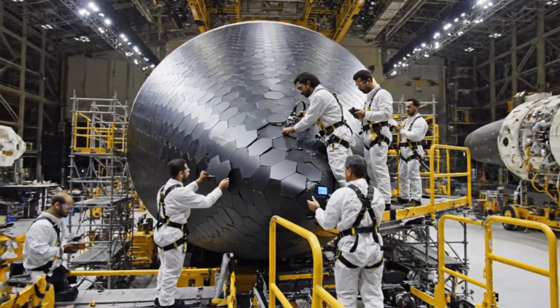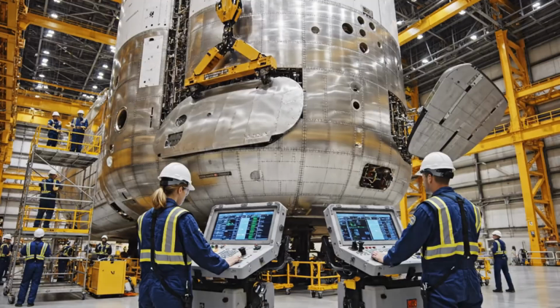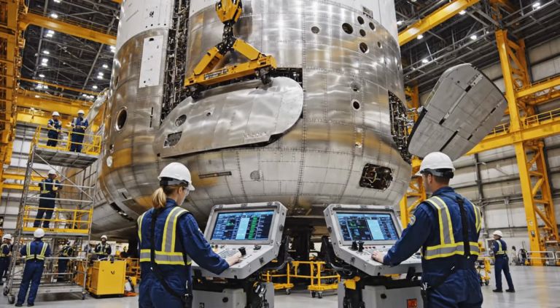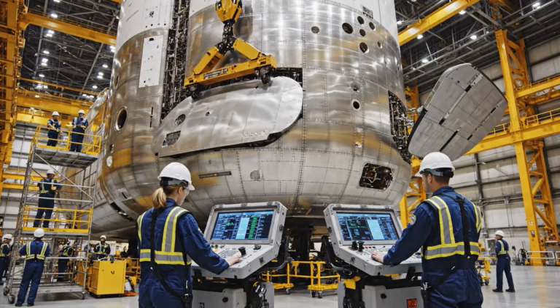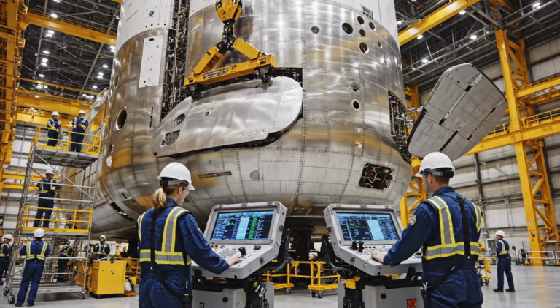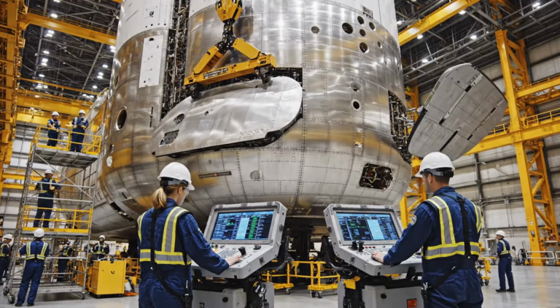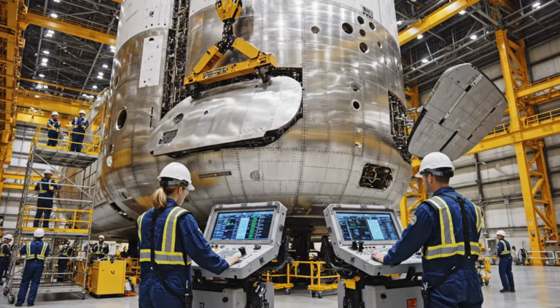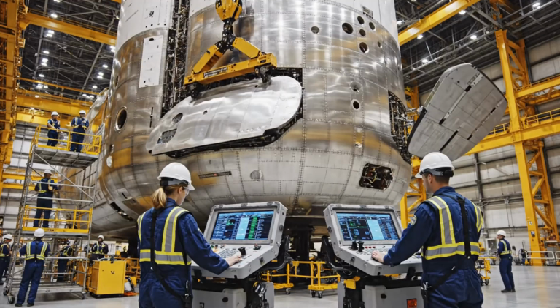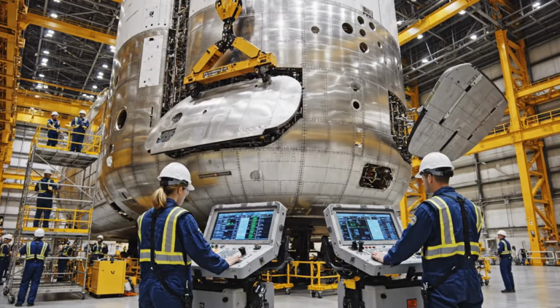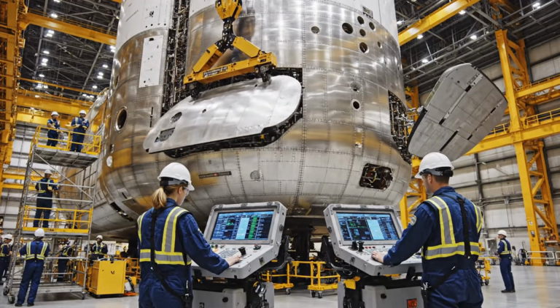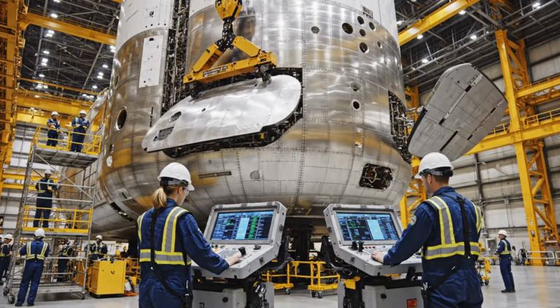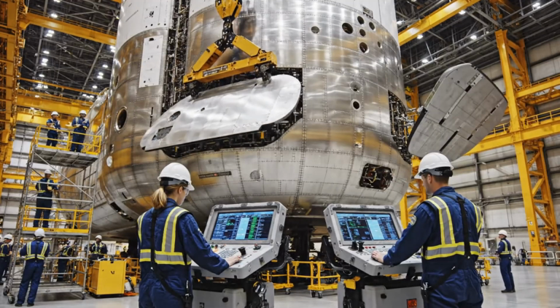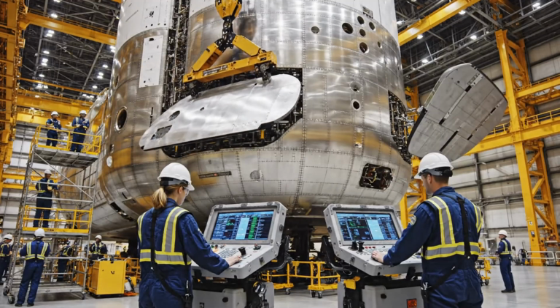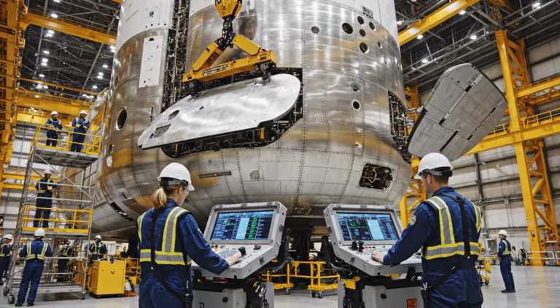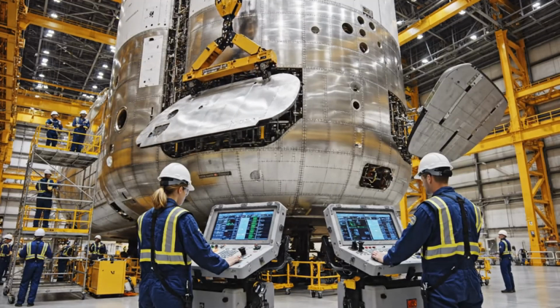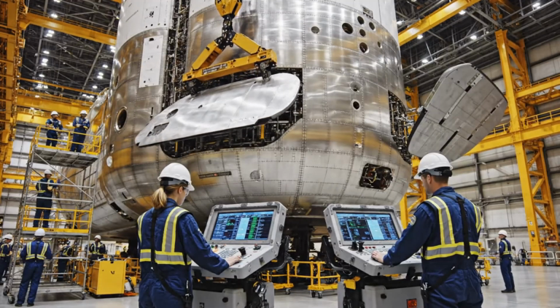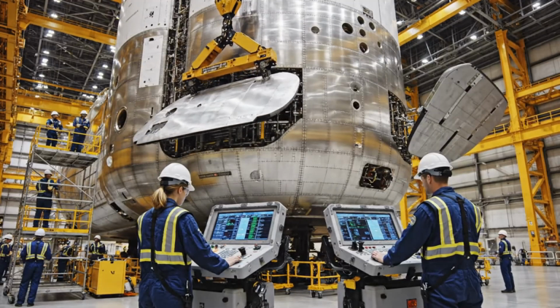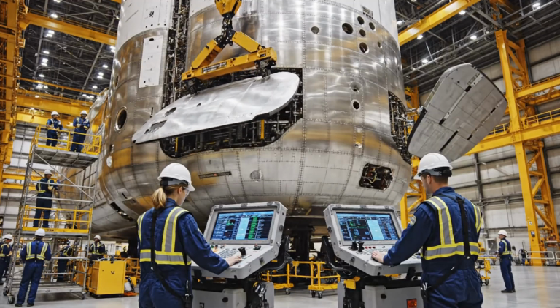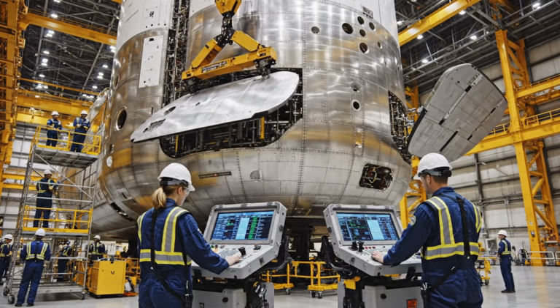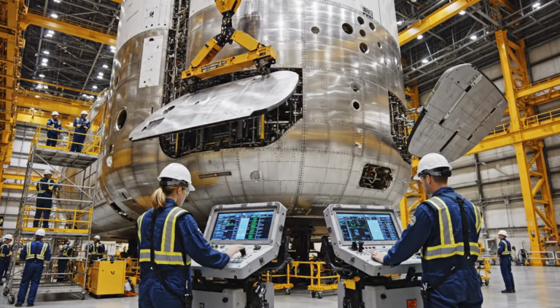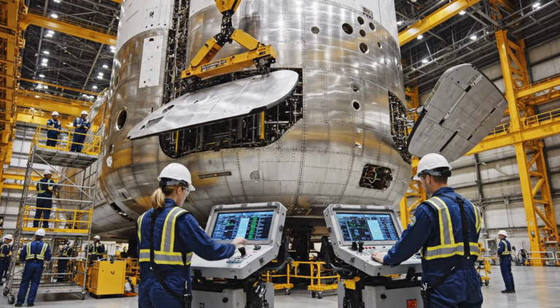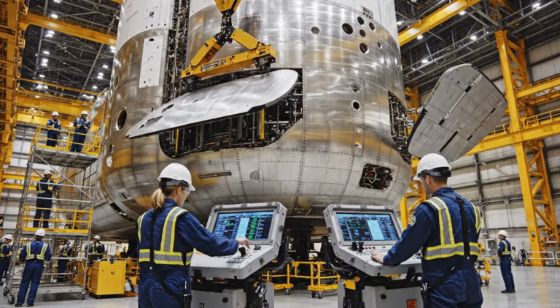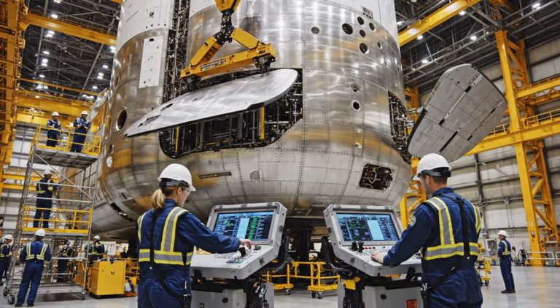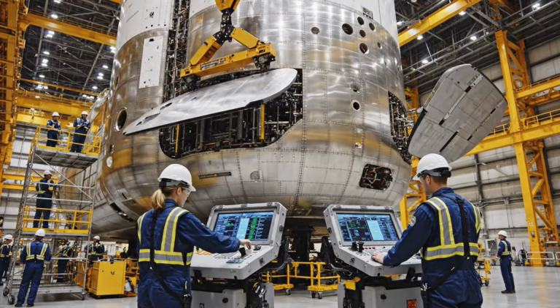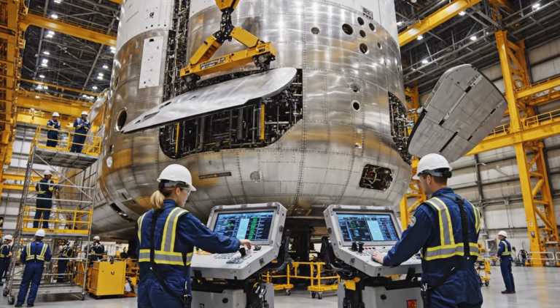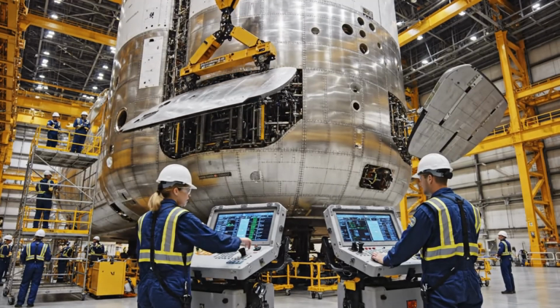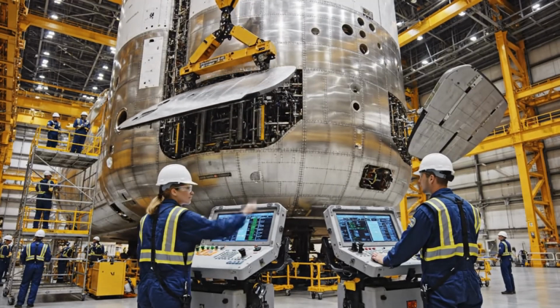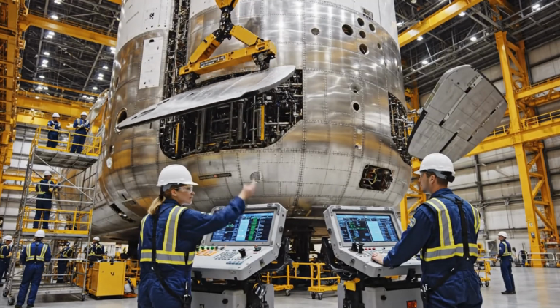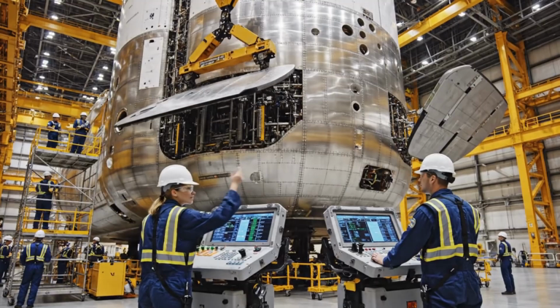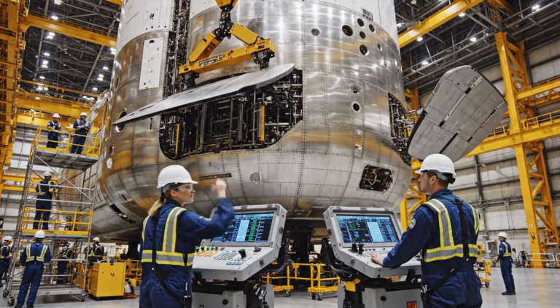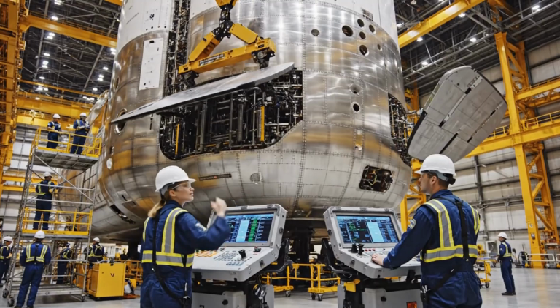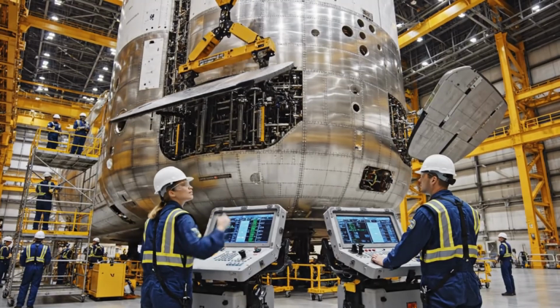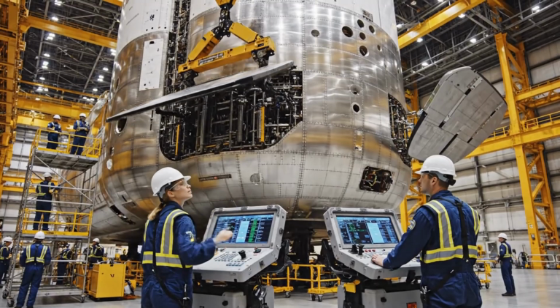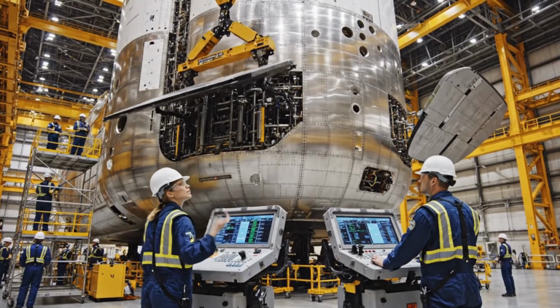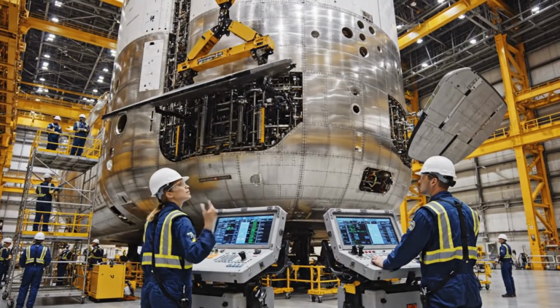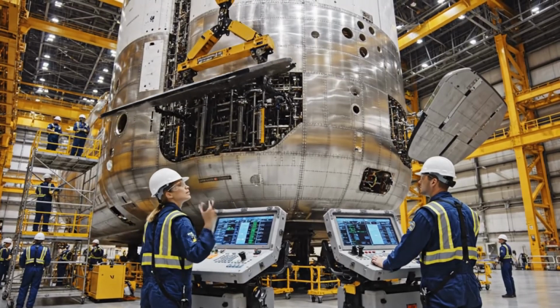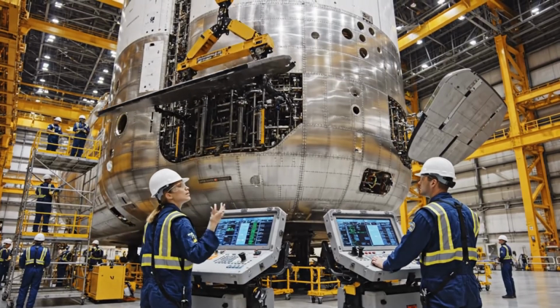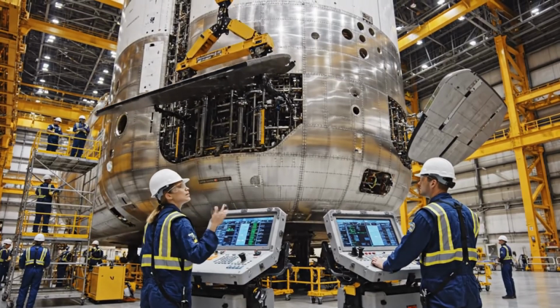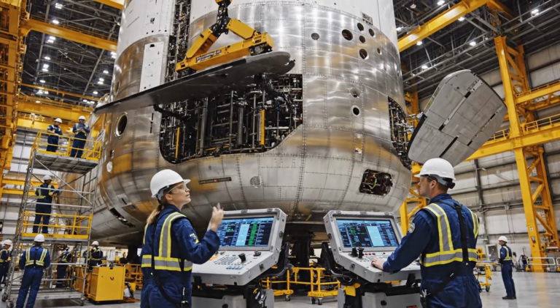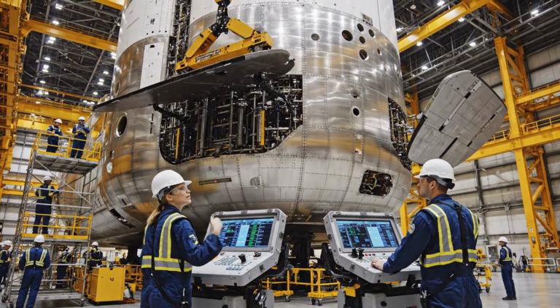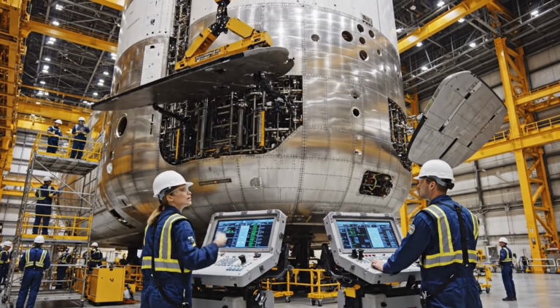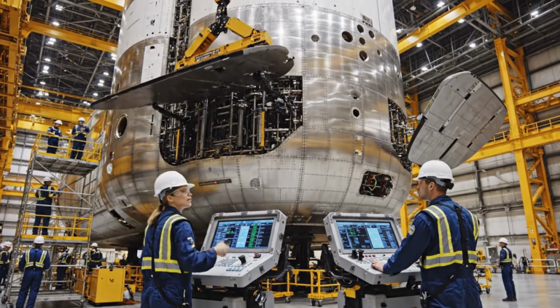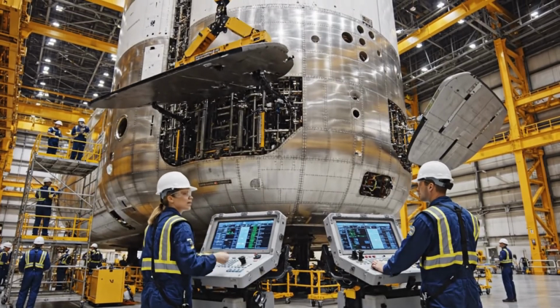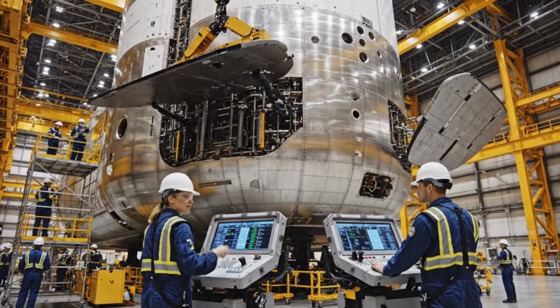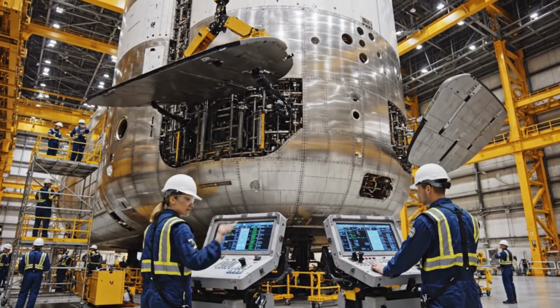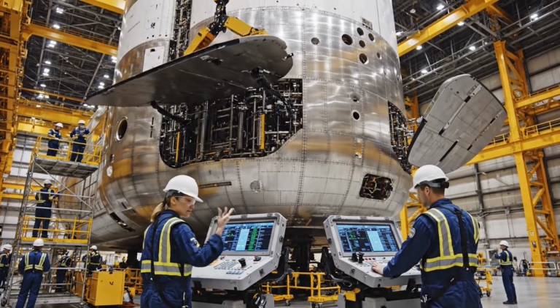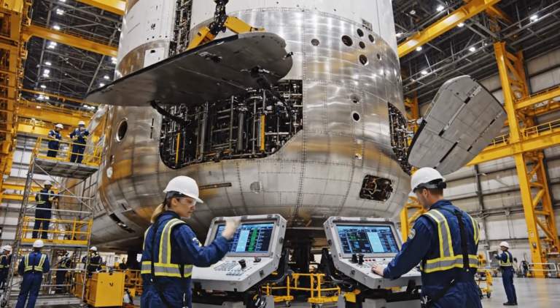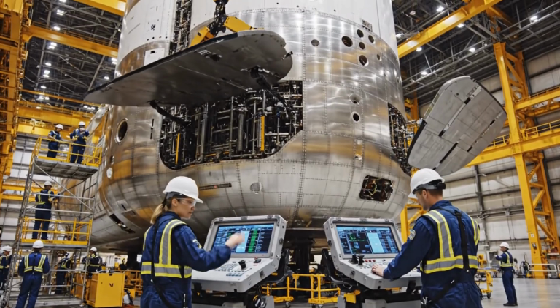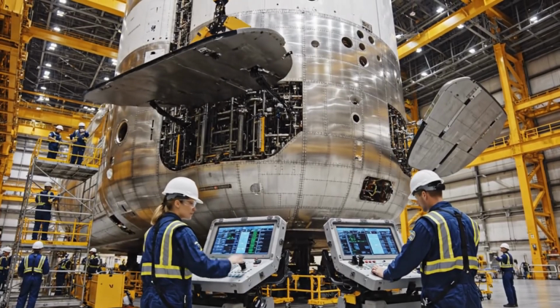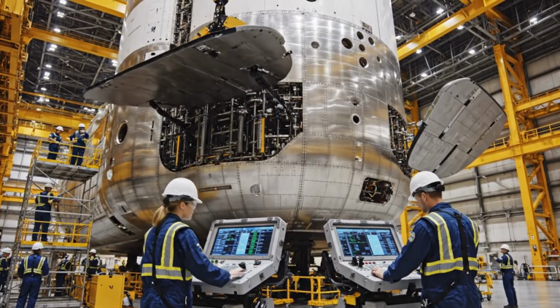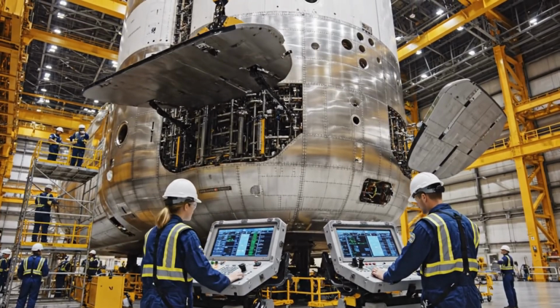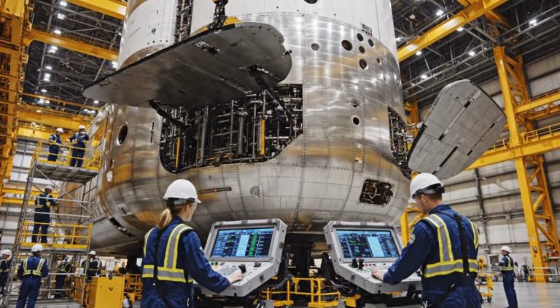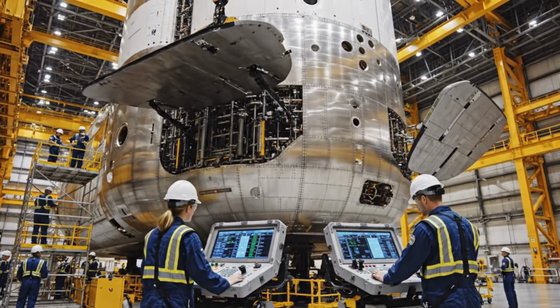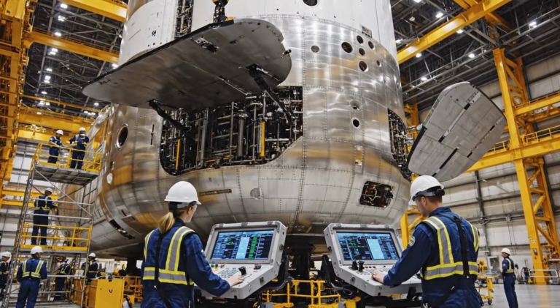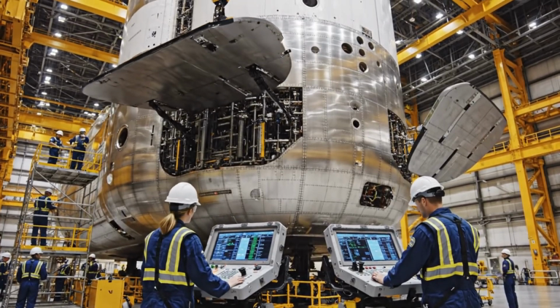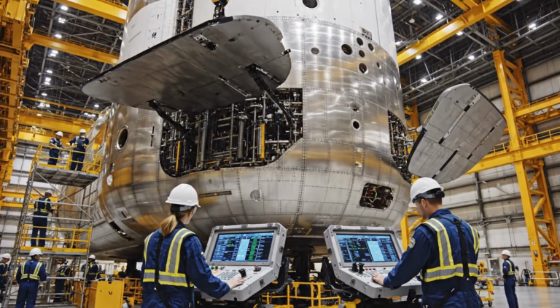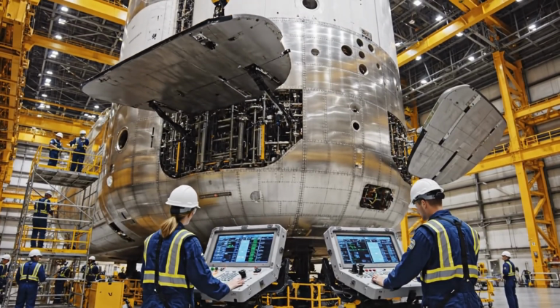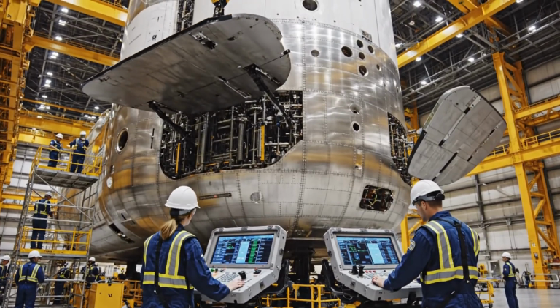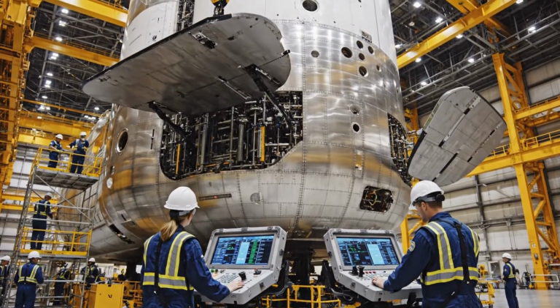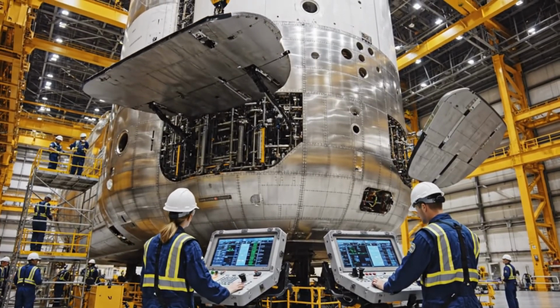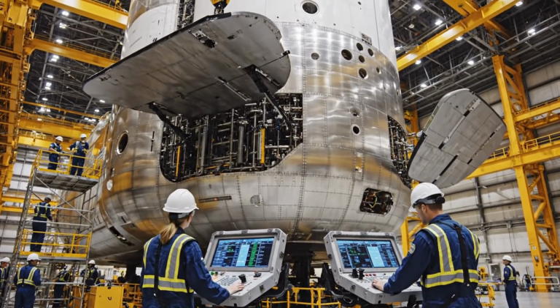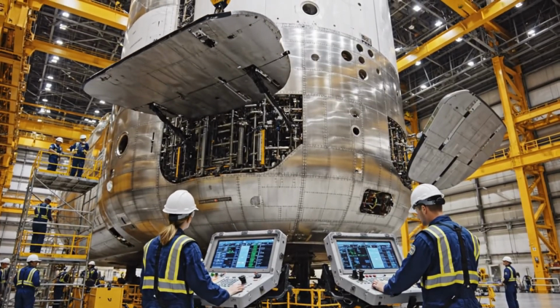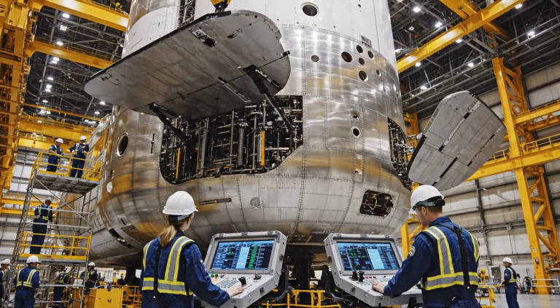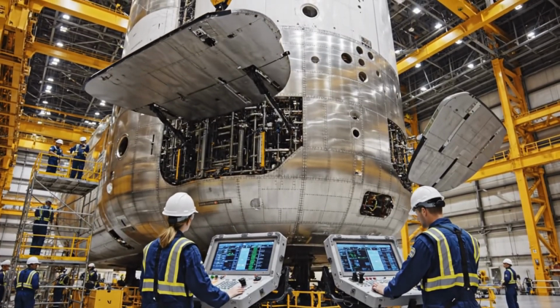Actuator test sequence initiated. We have full travel on the forward flap. Confirmed. All telemetry is nominal.